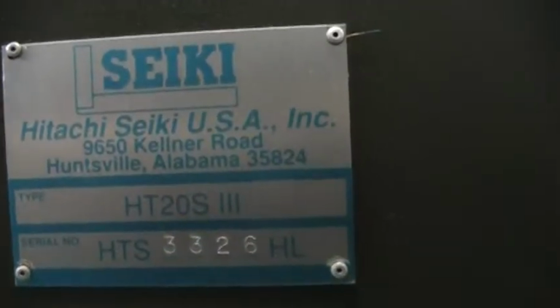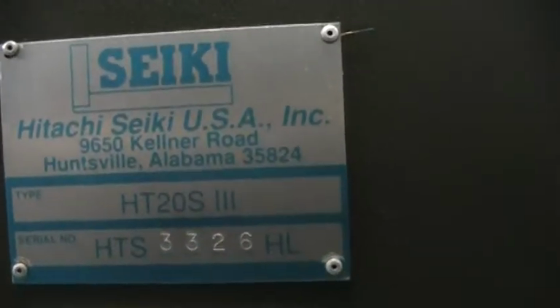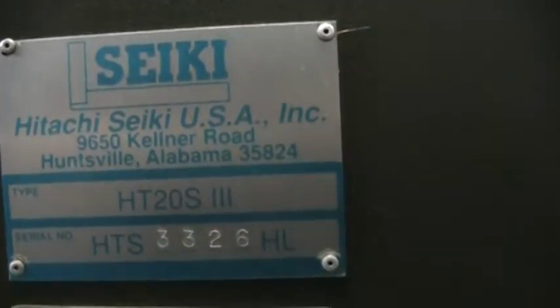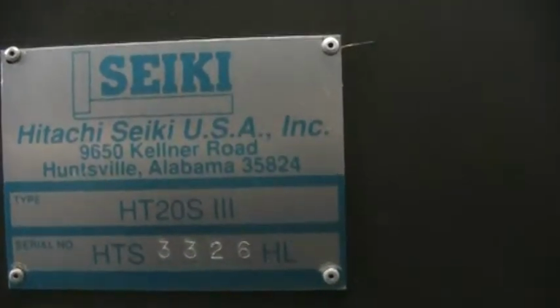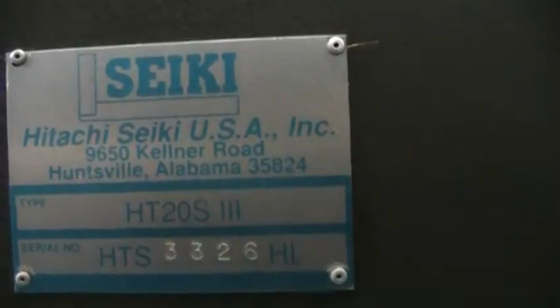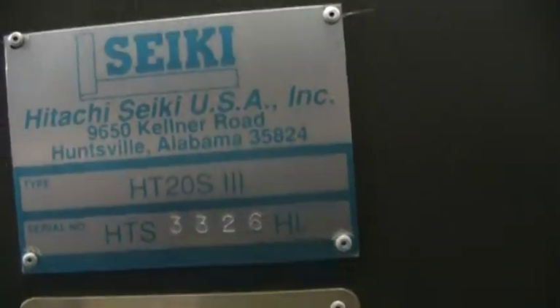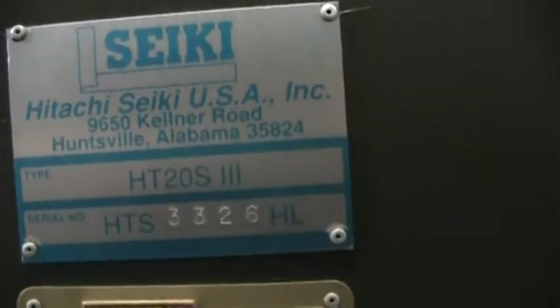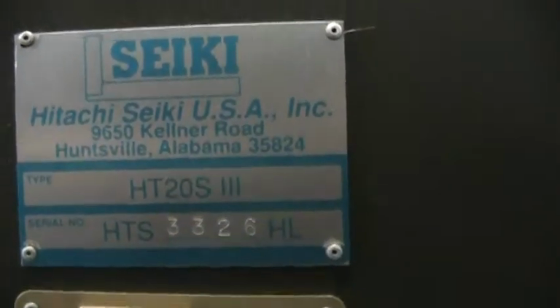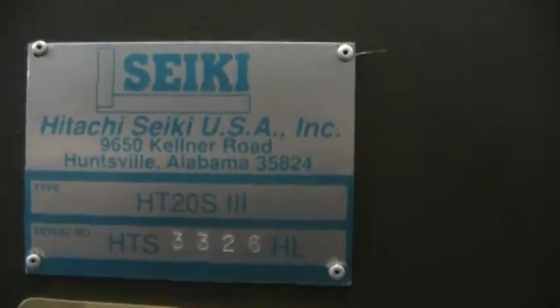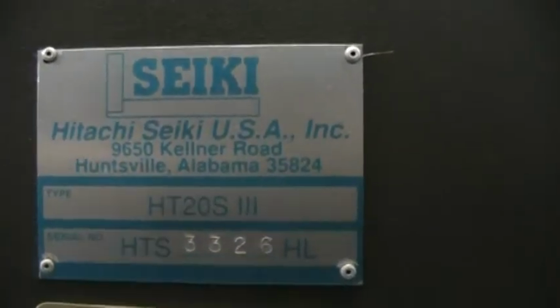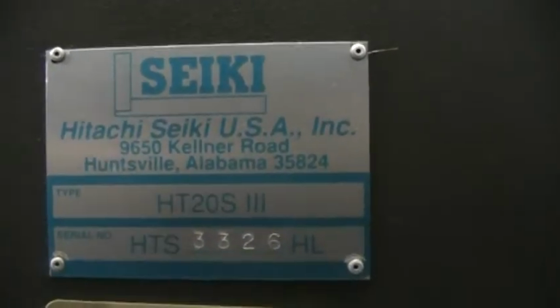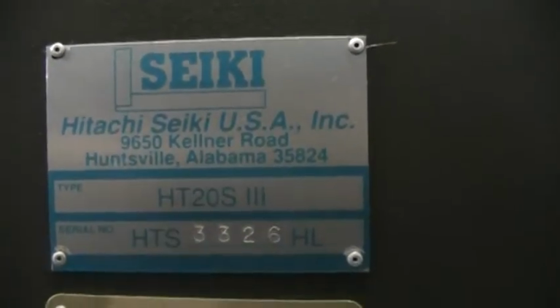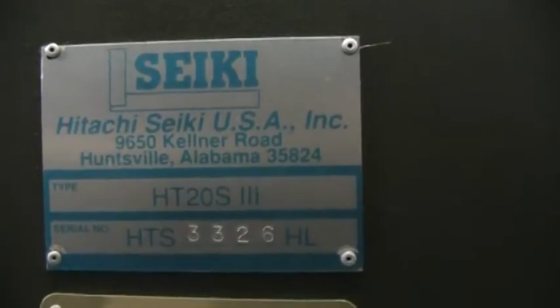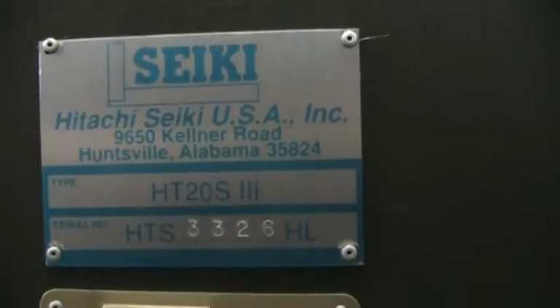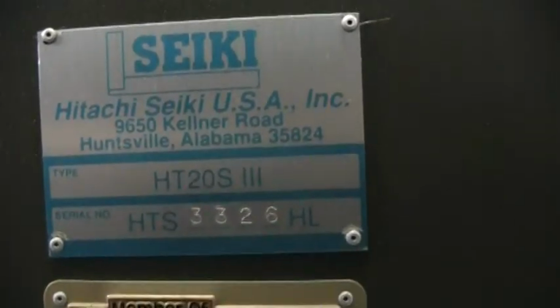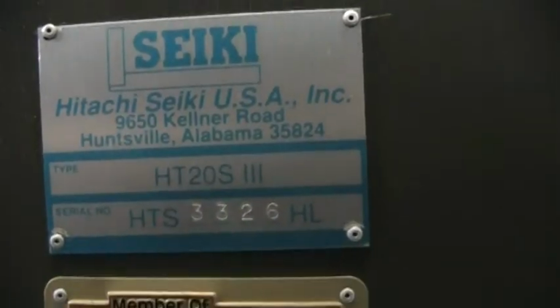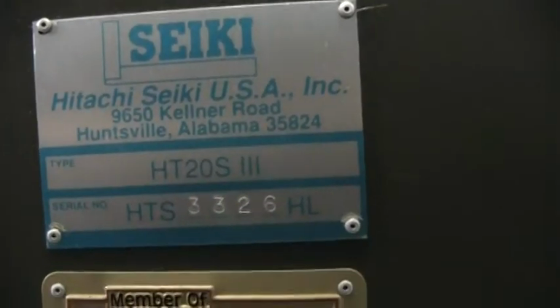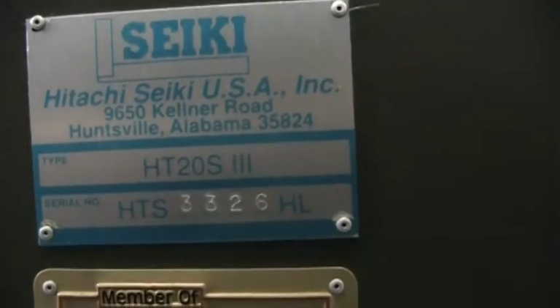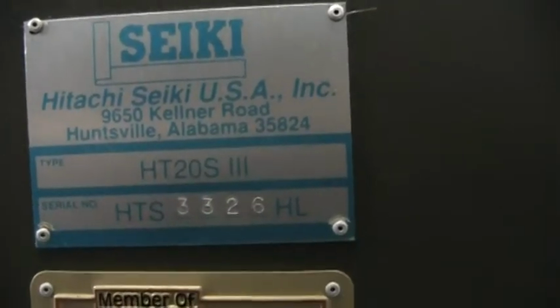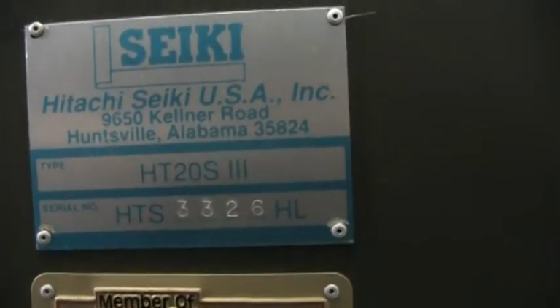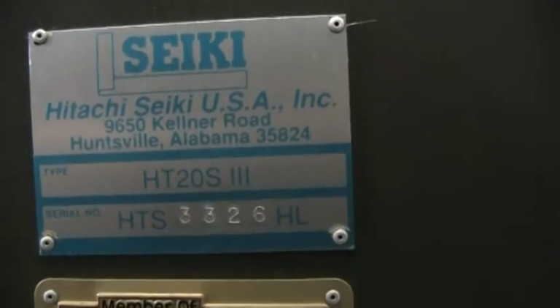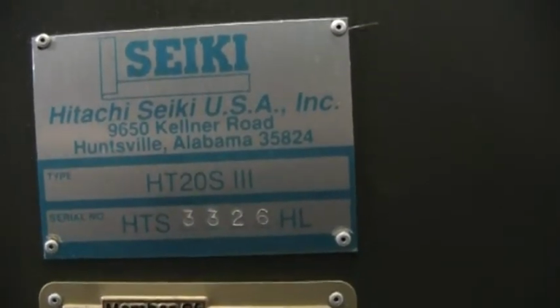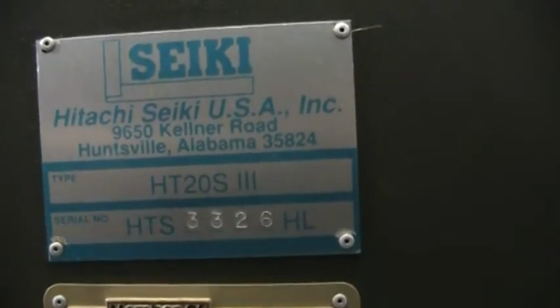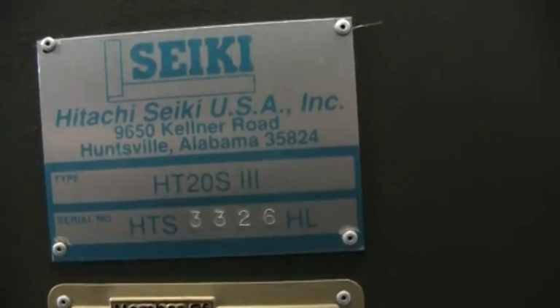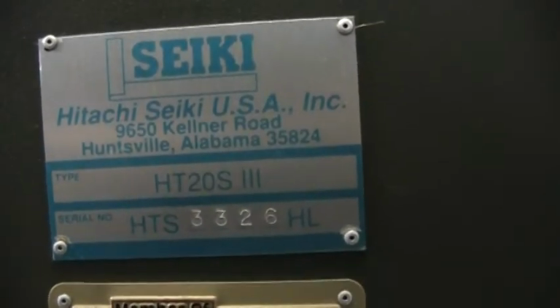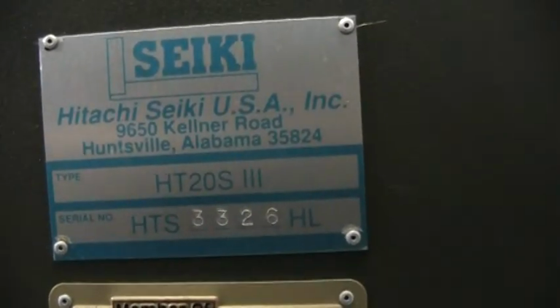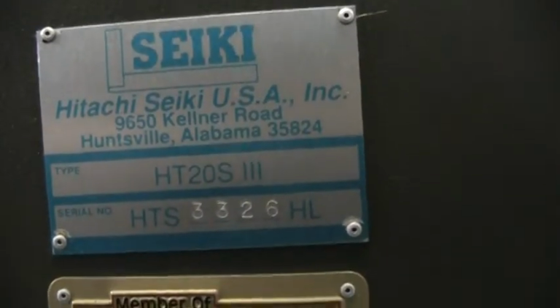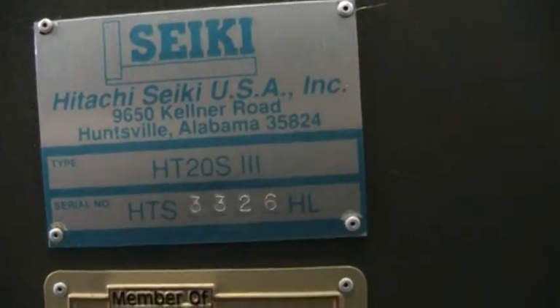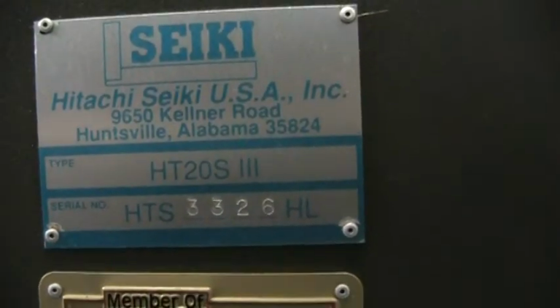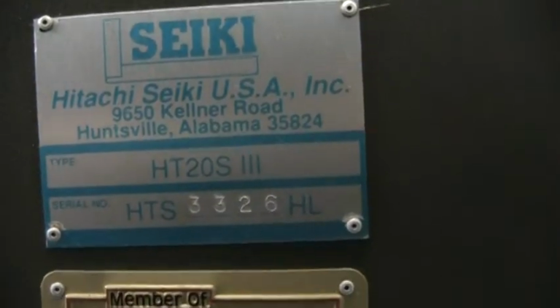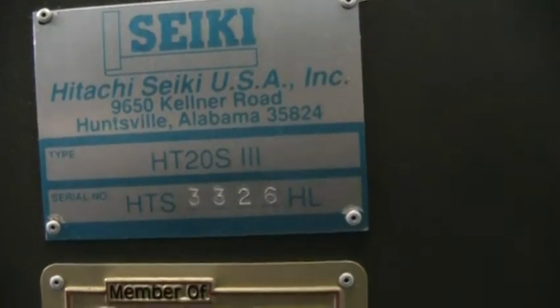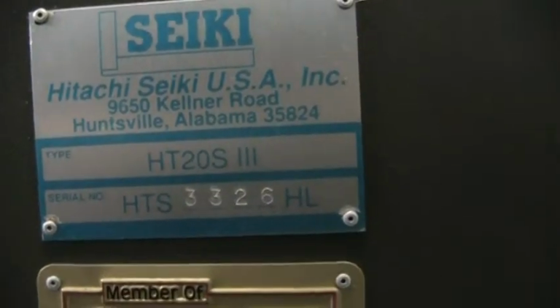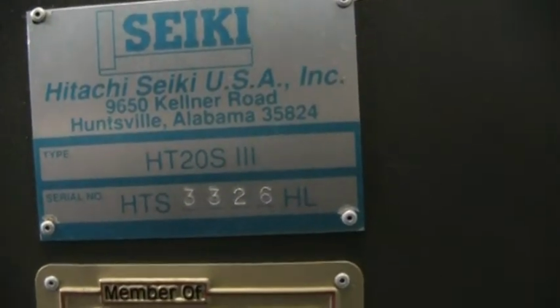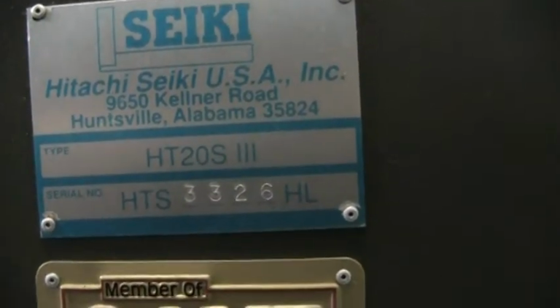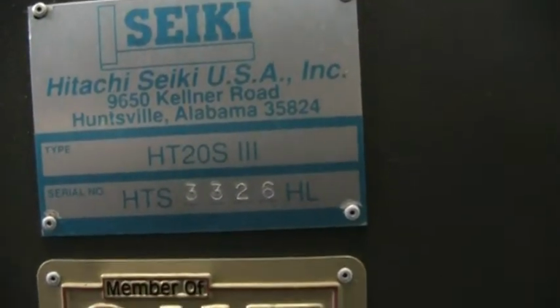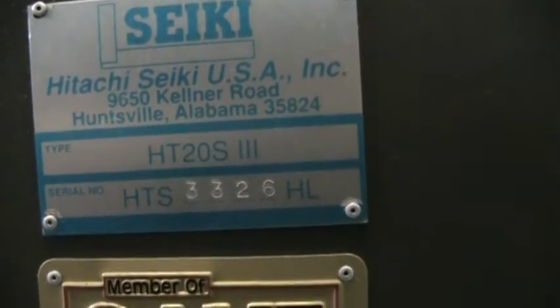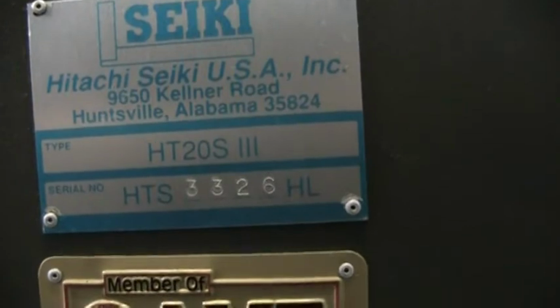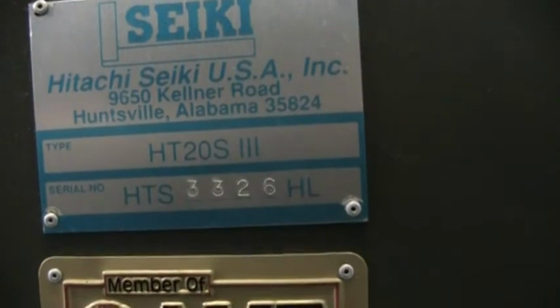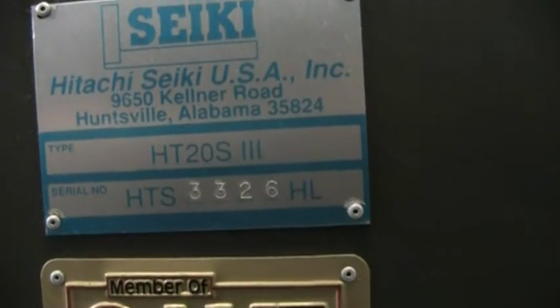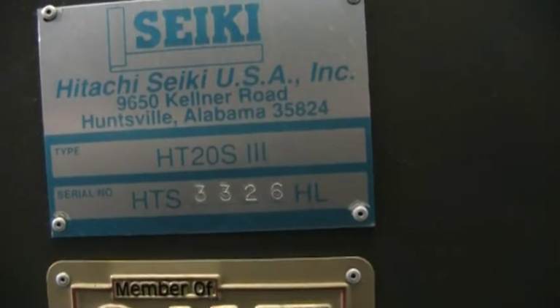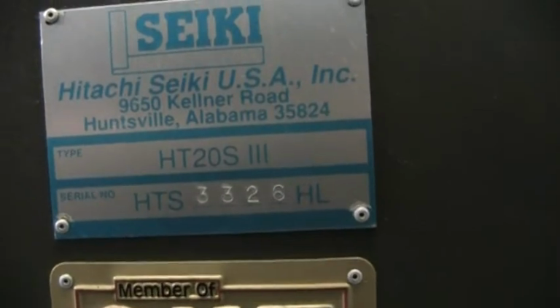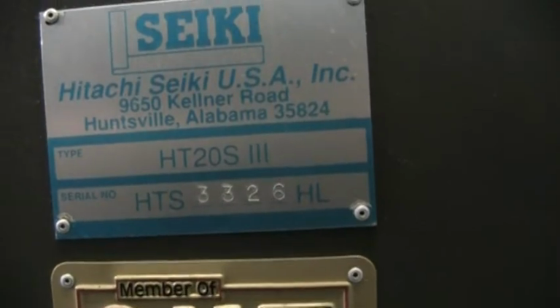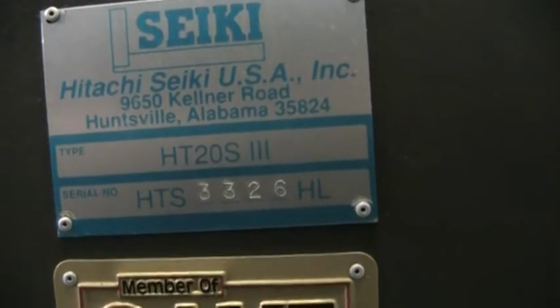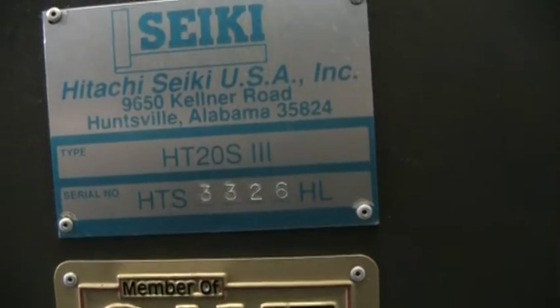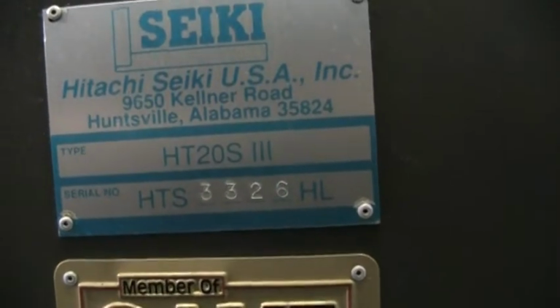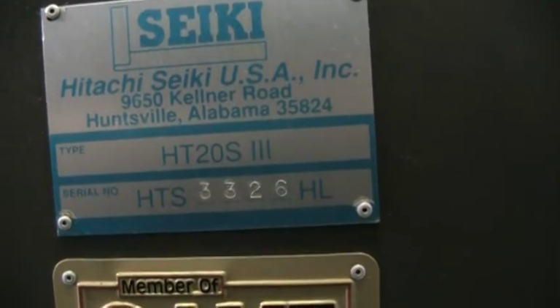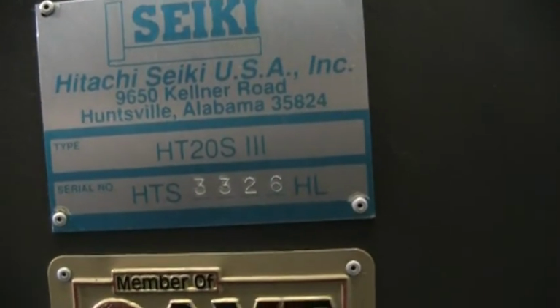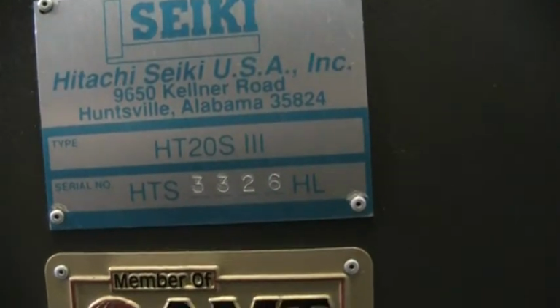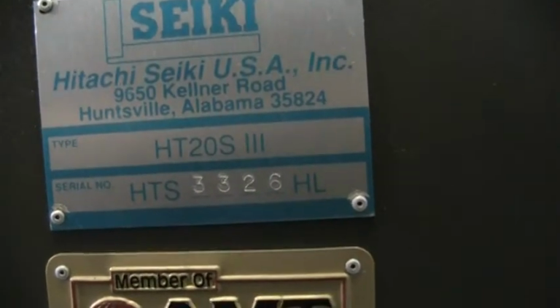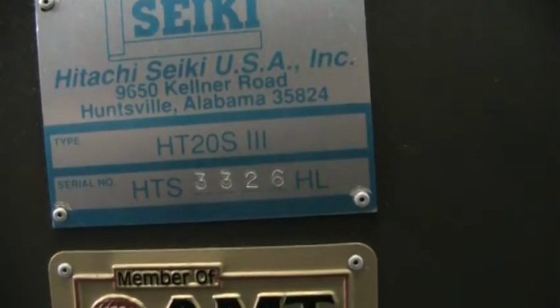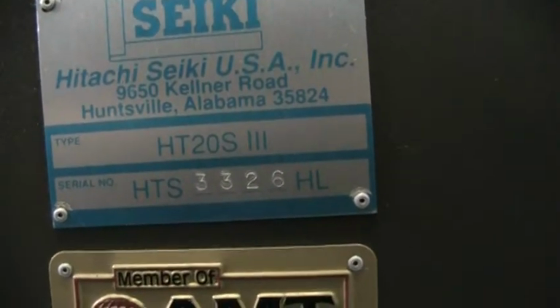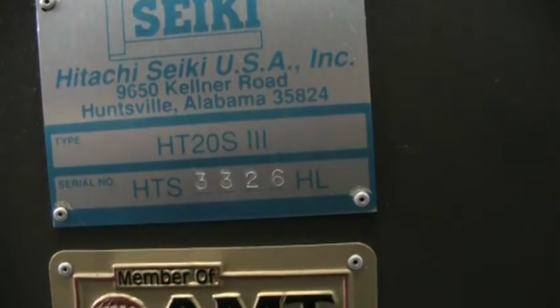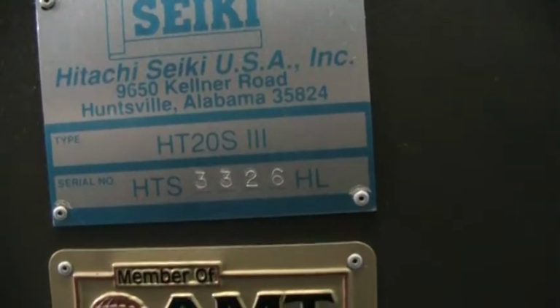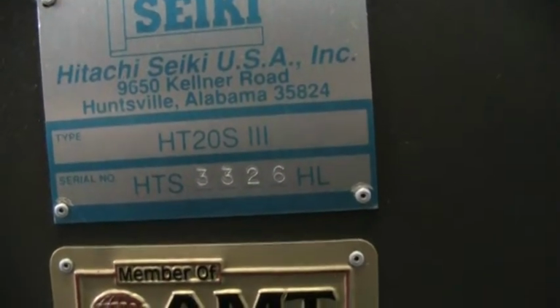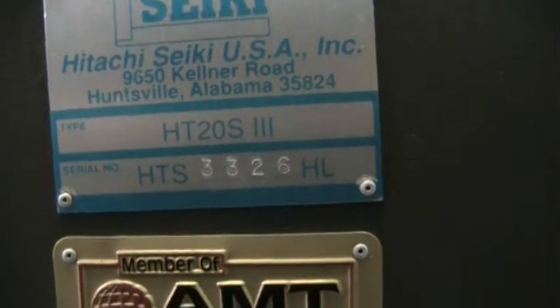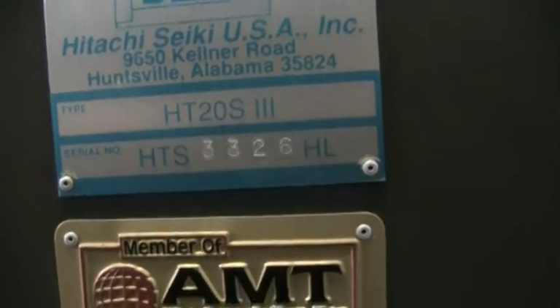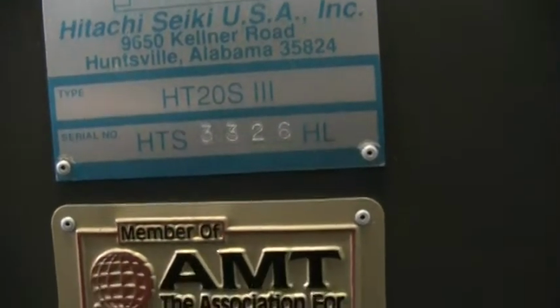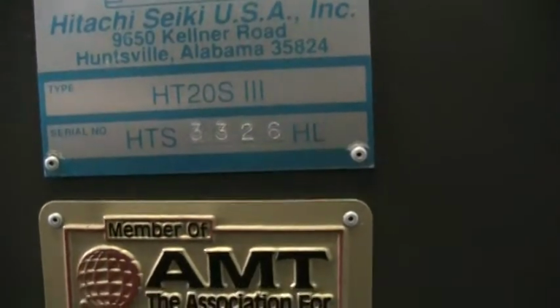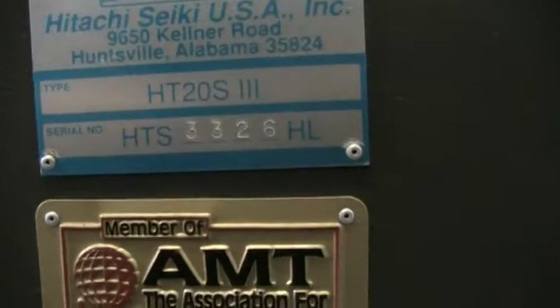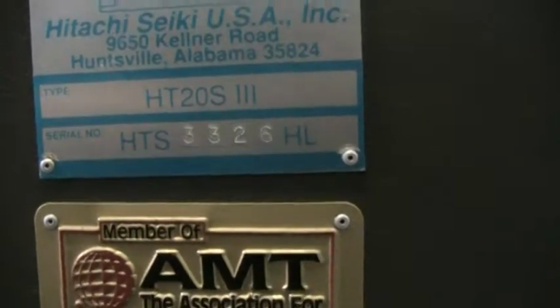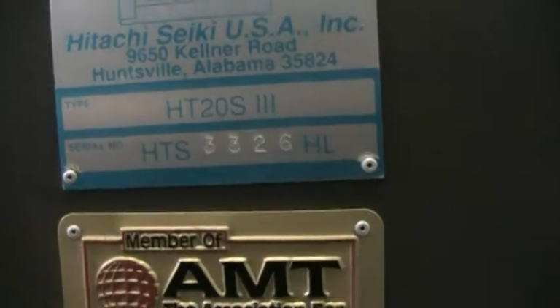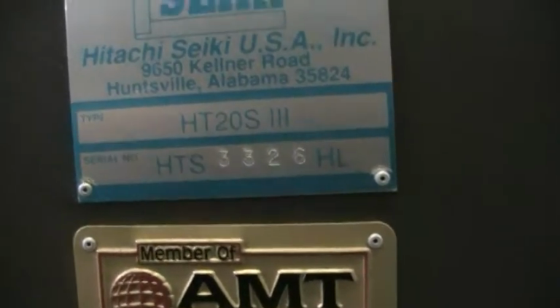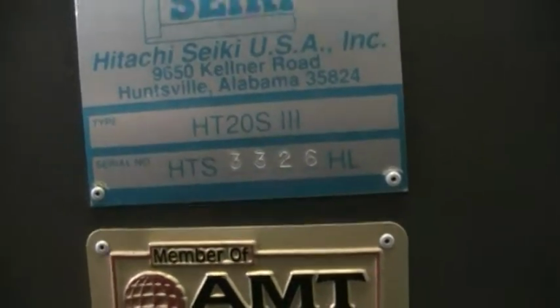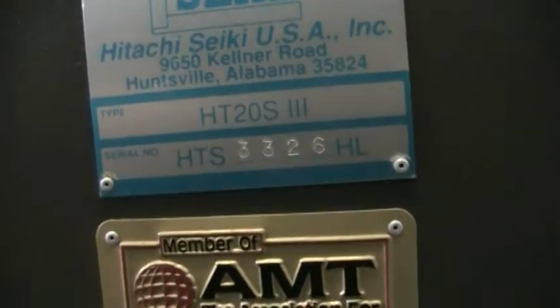Hitachi Siki HT20S3, serial number HTS-3328 — I'm sorry, 26.